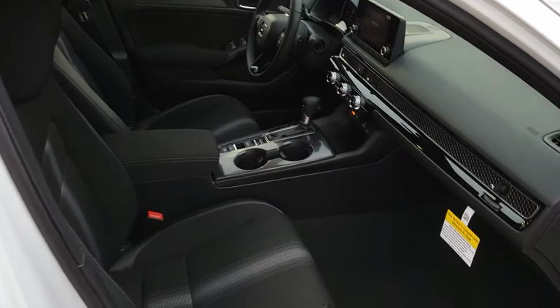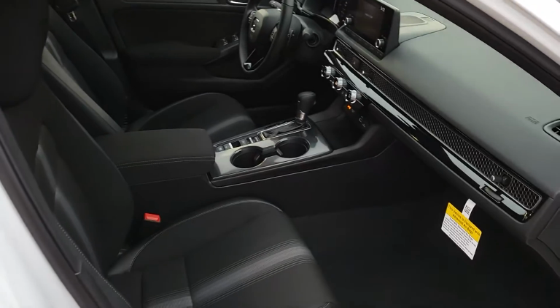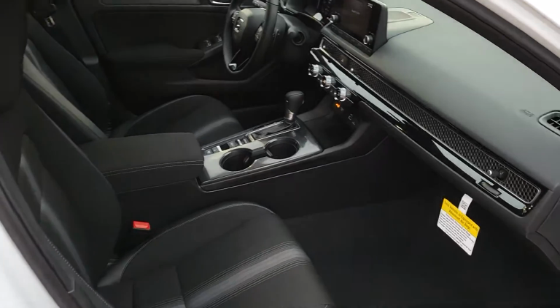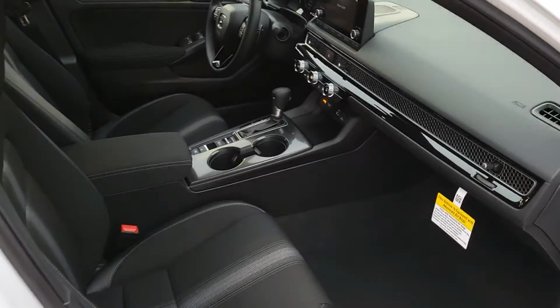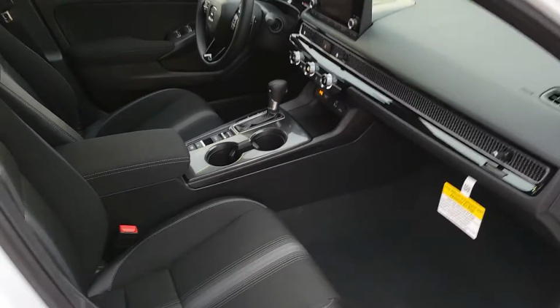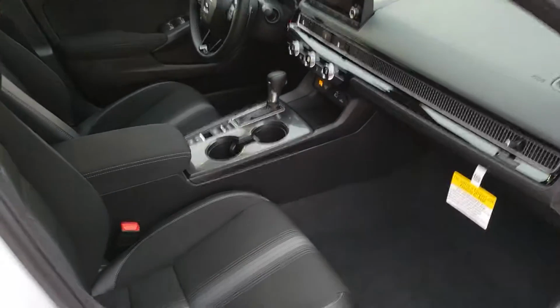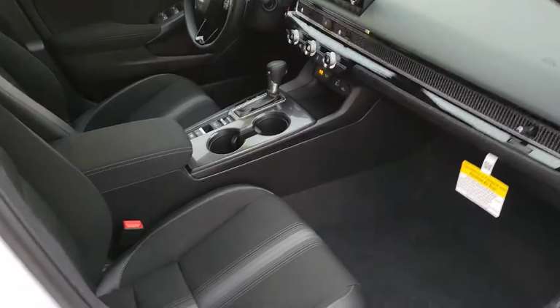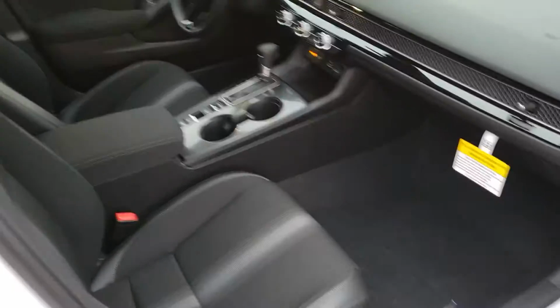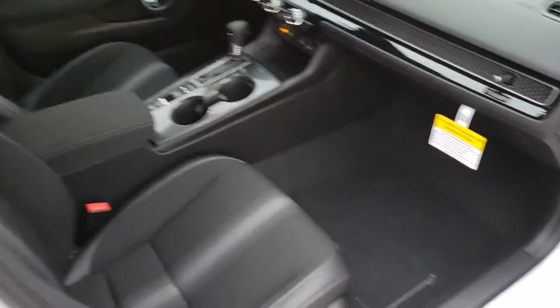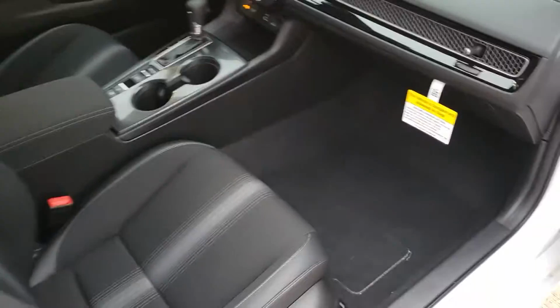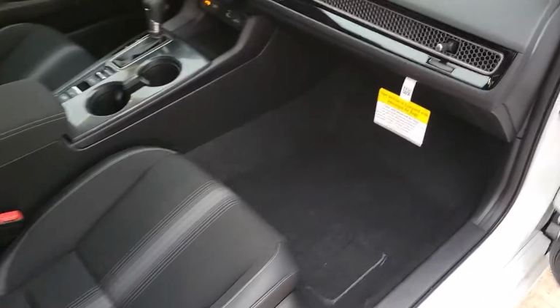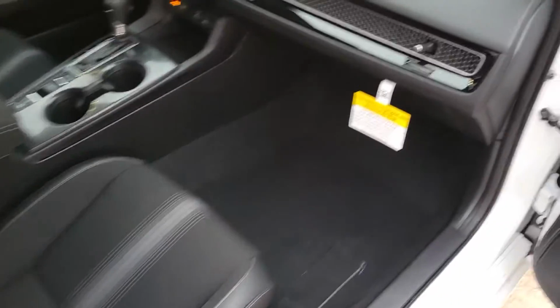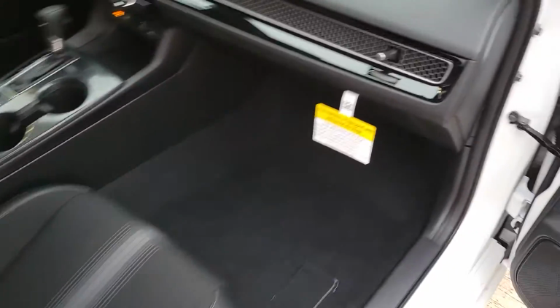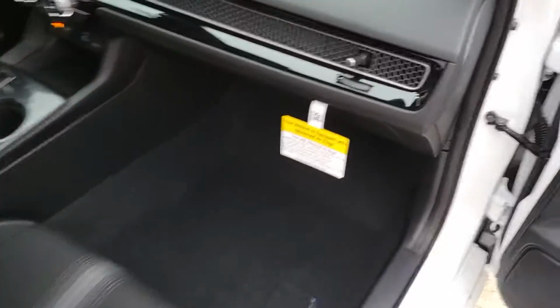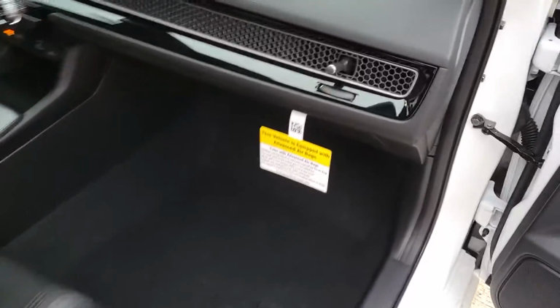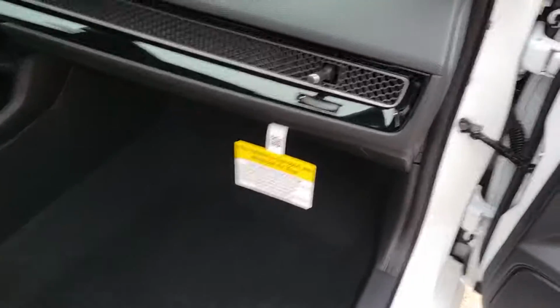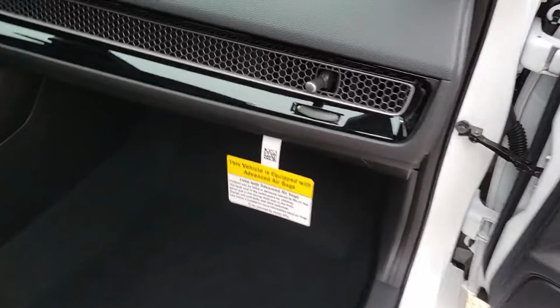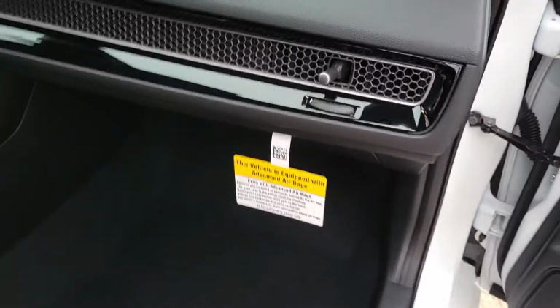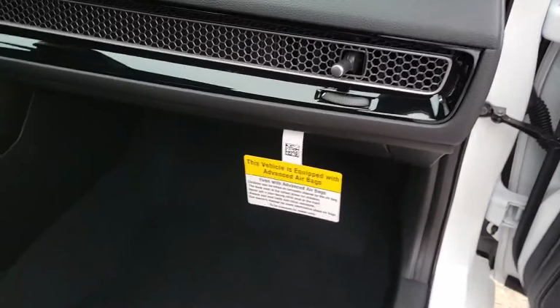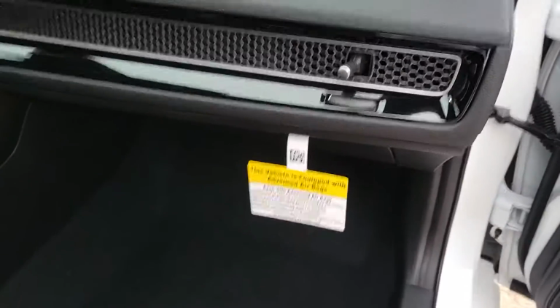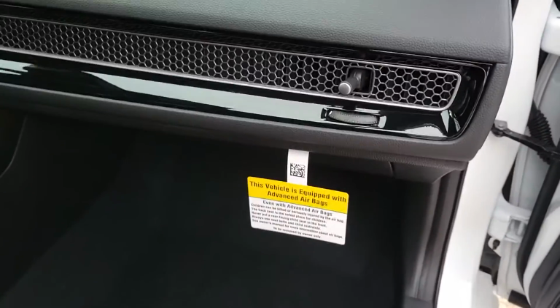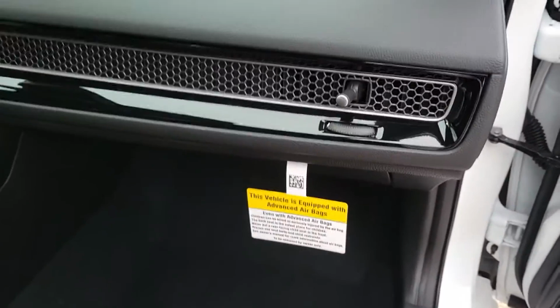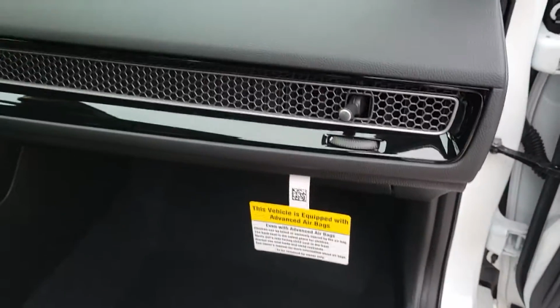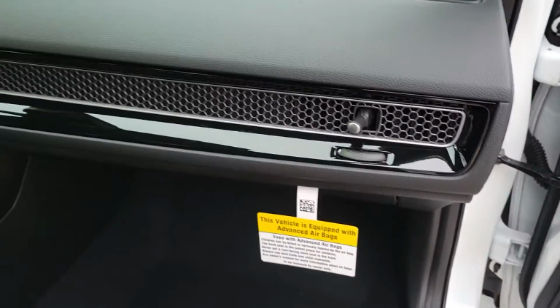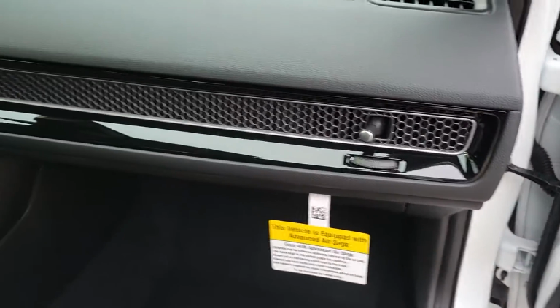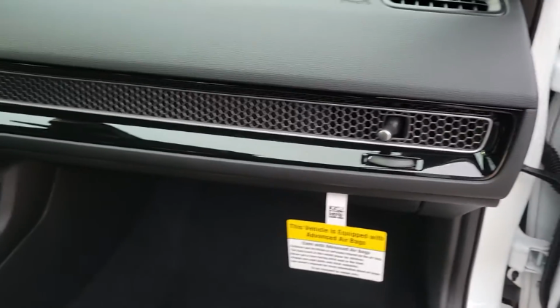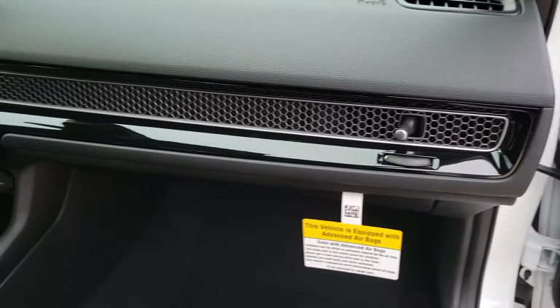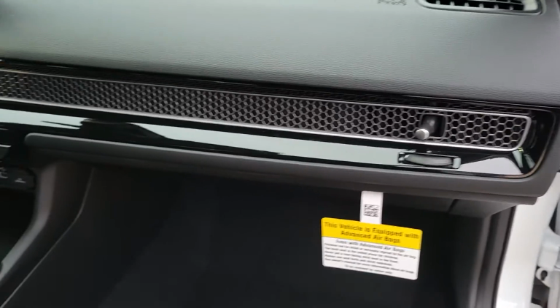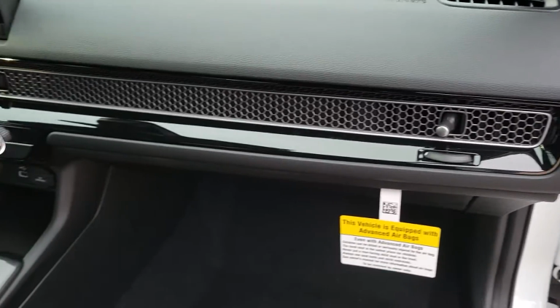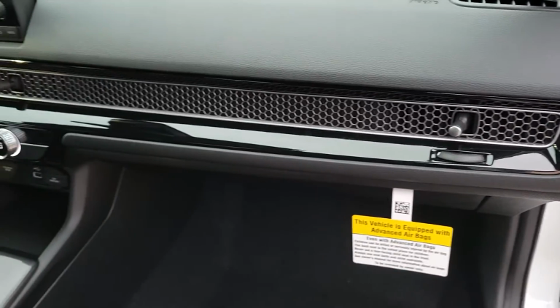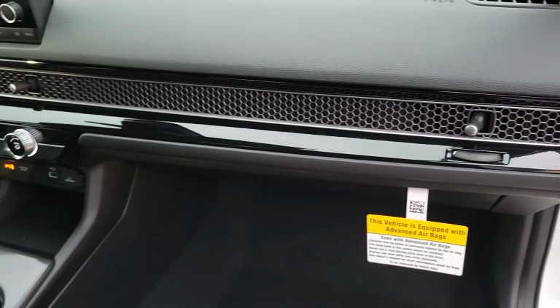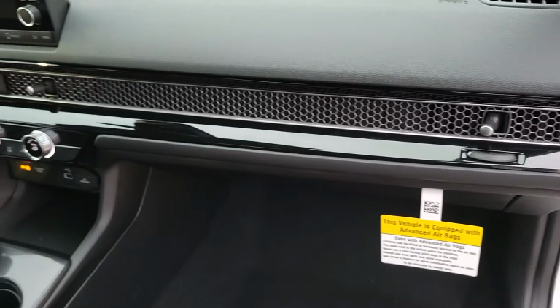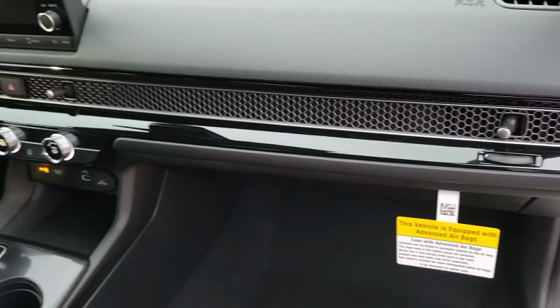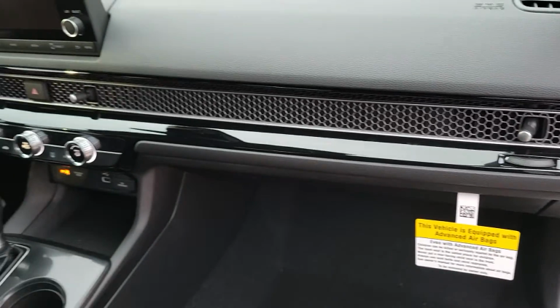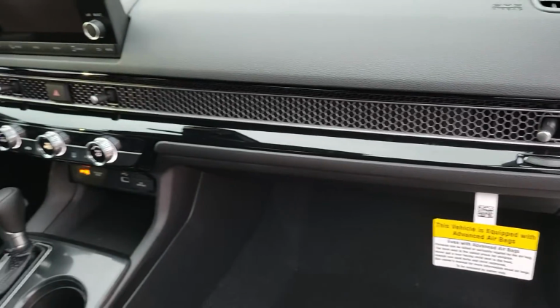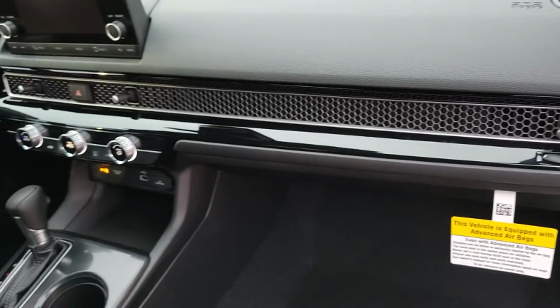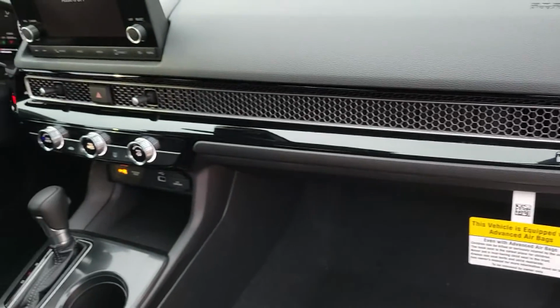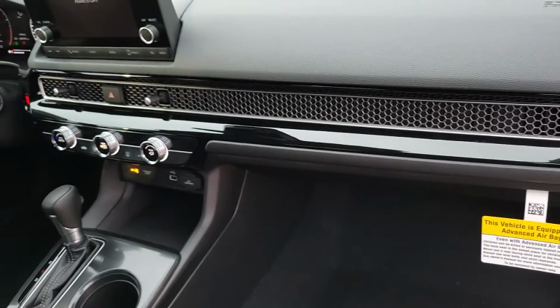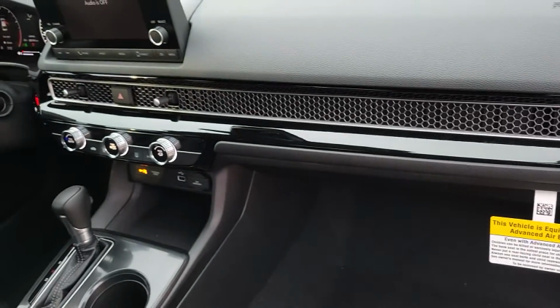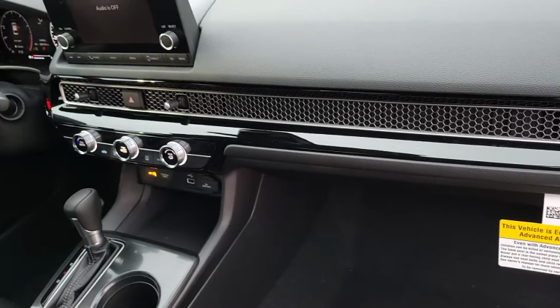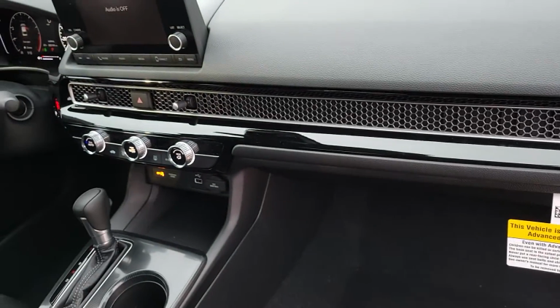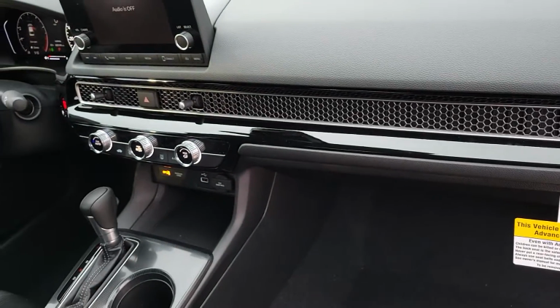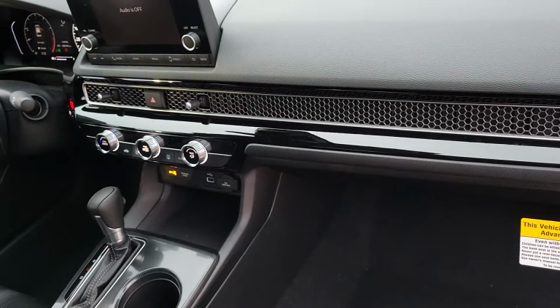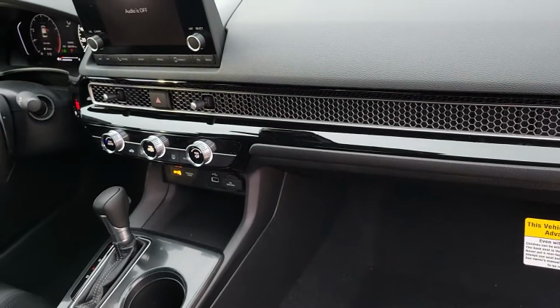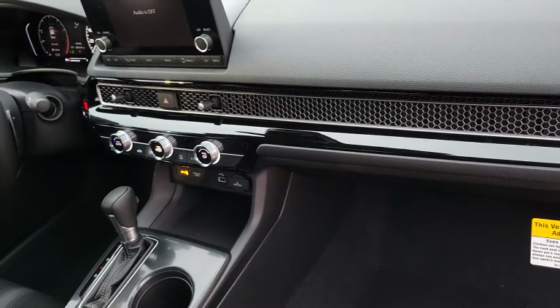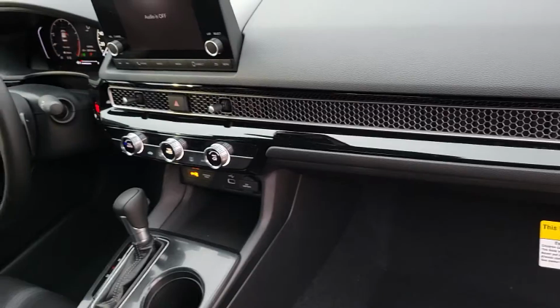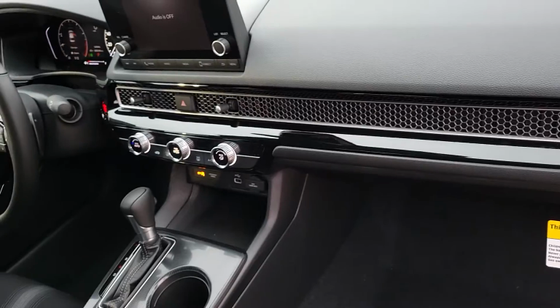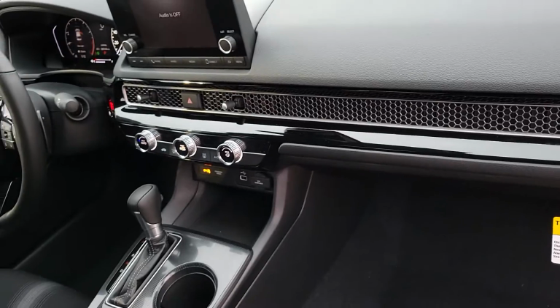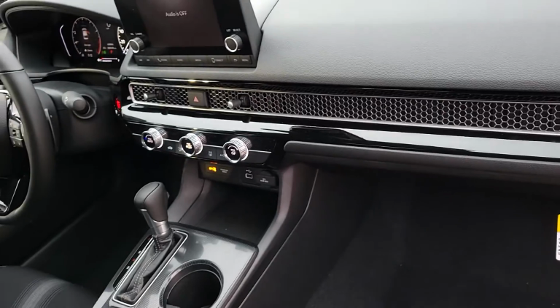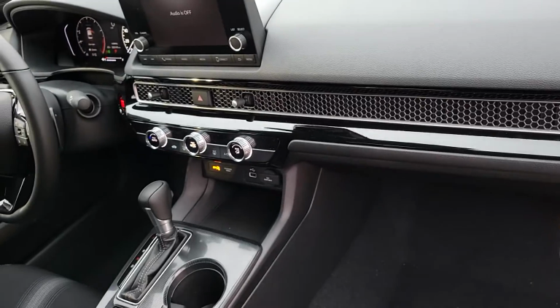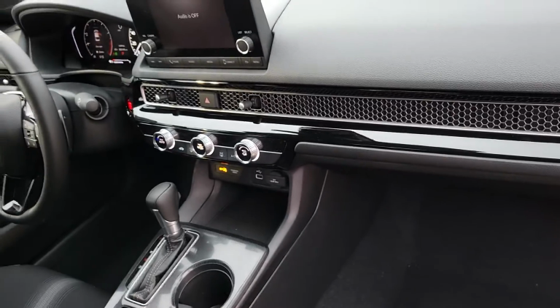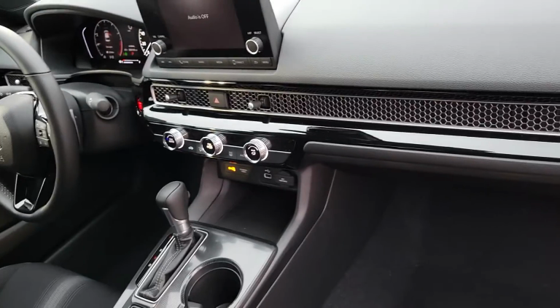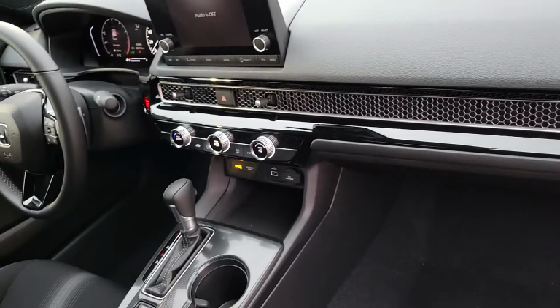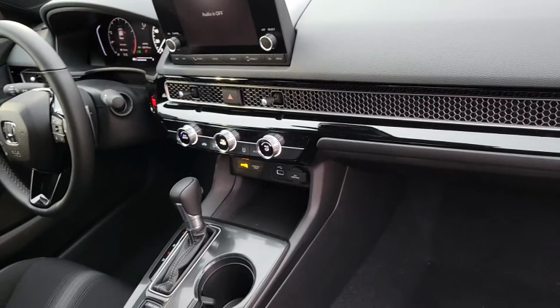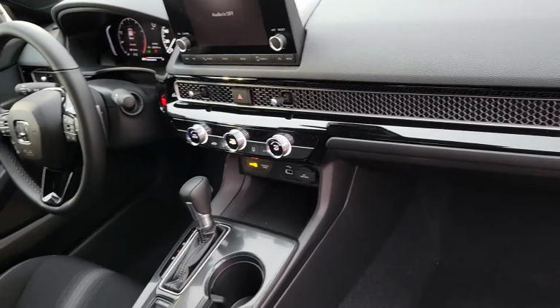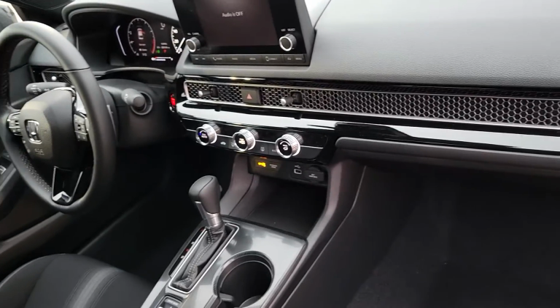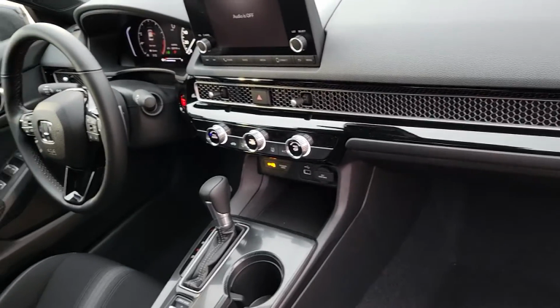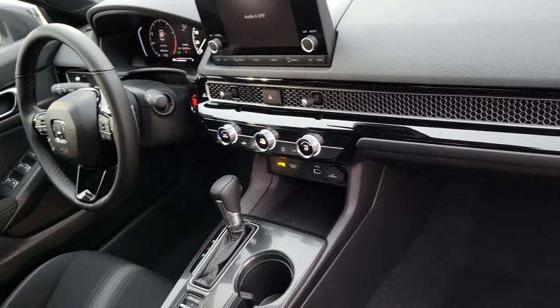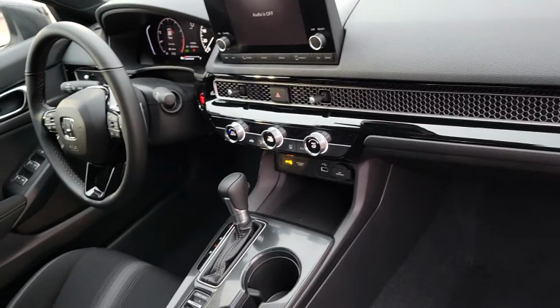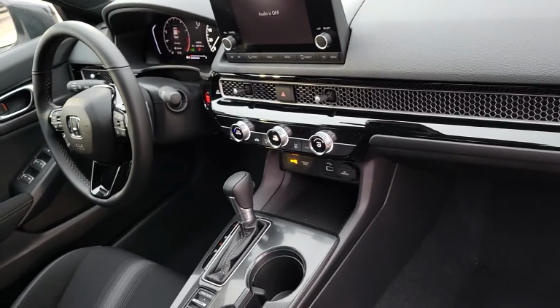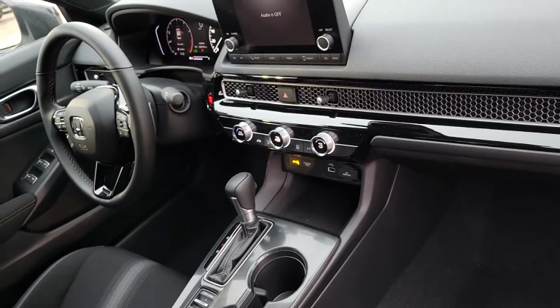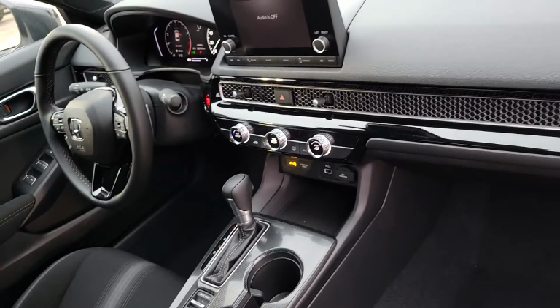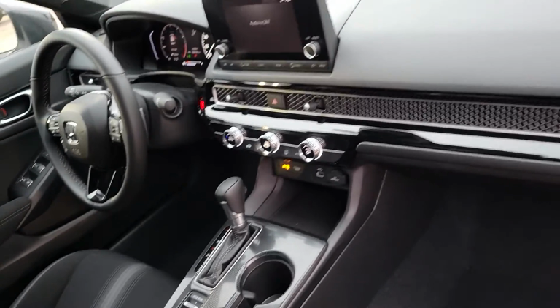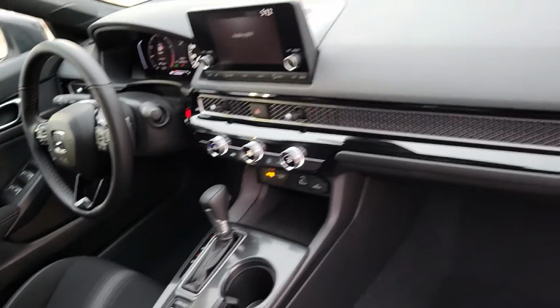Inside of the passenger seat, one of the things I like is the honeycomb shaped air vents there — I think that's pretty neat, pretty classy.